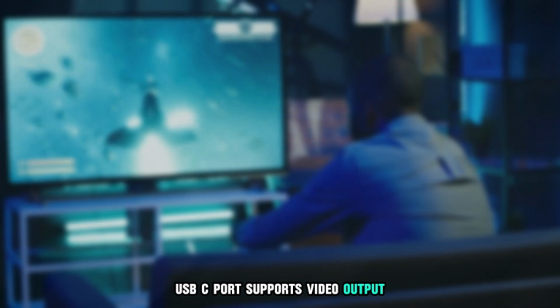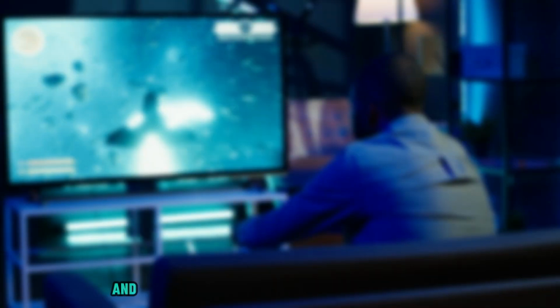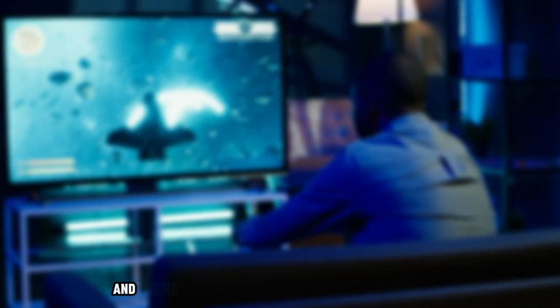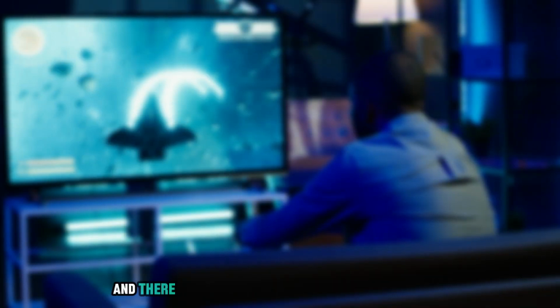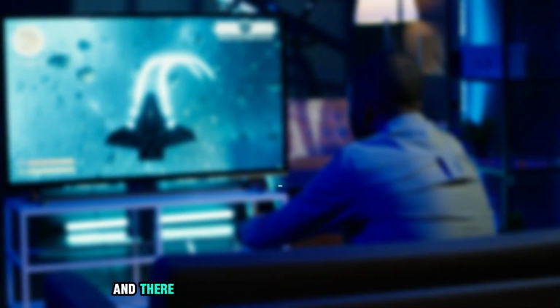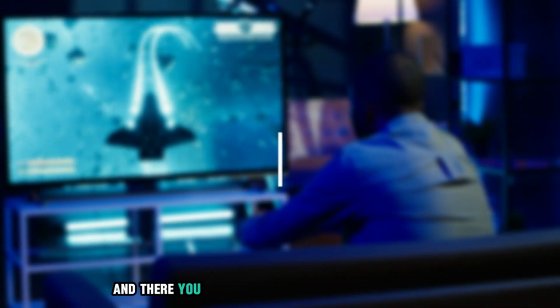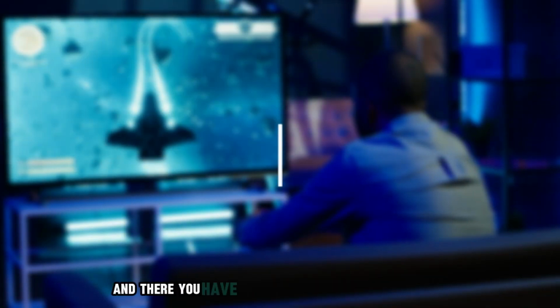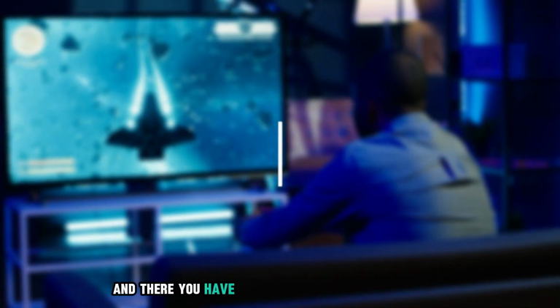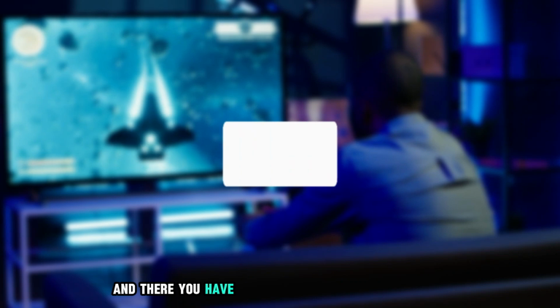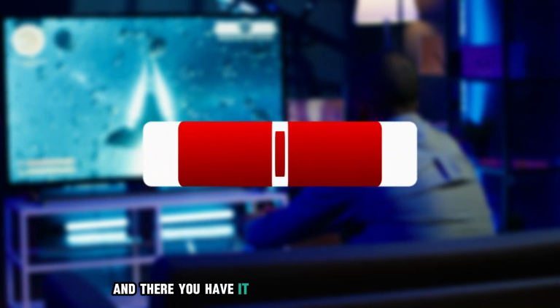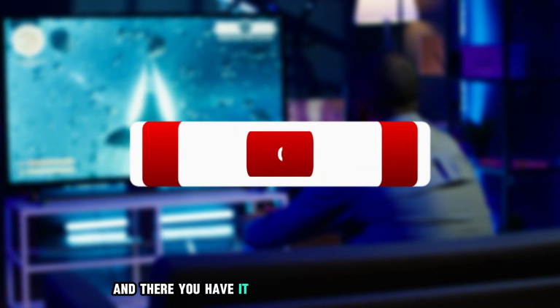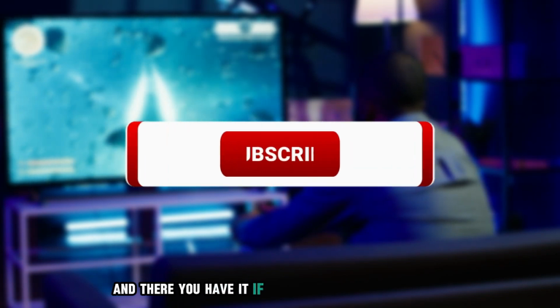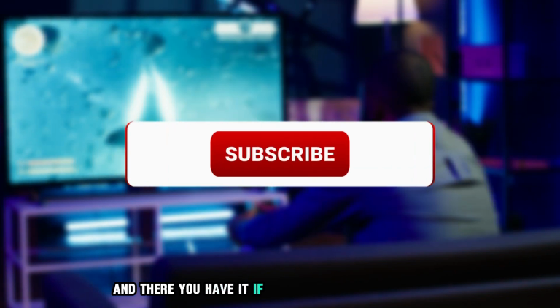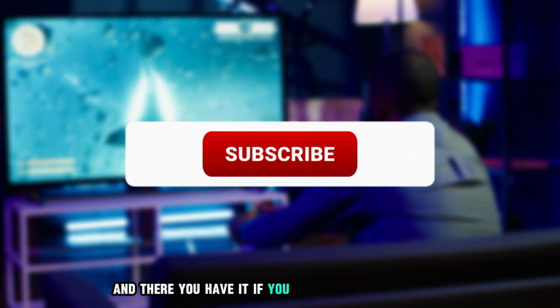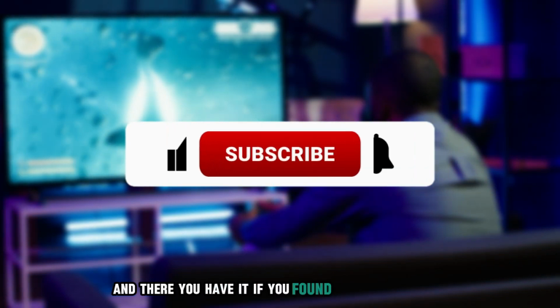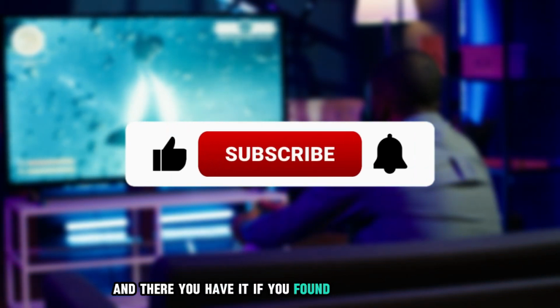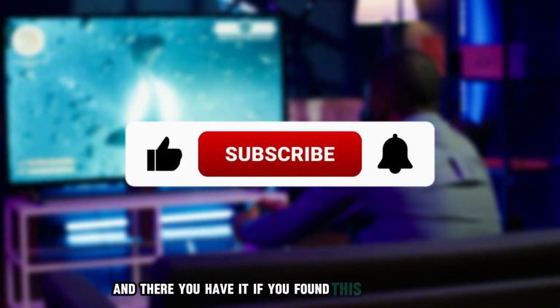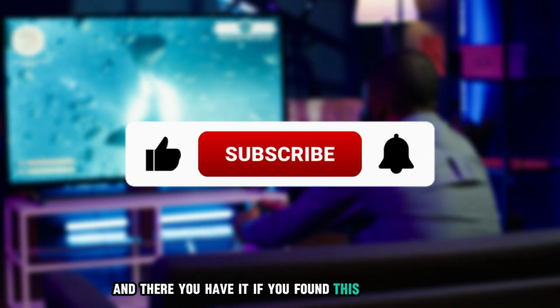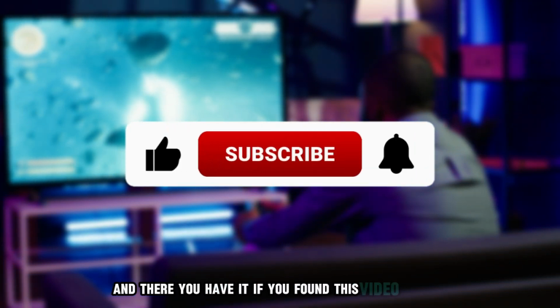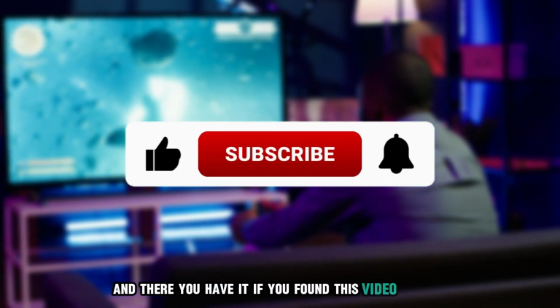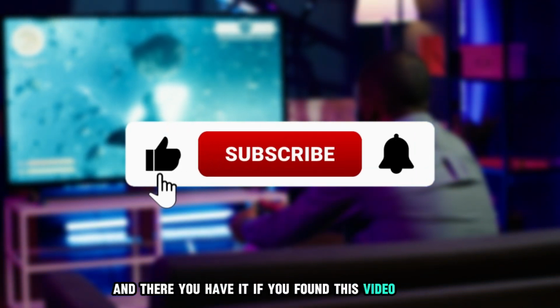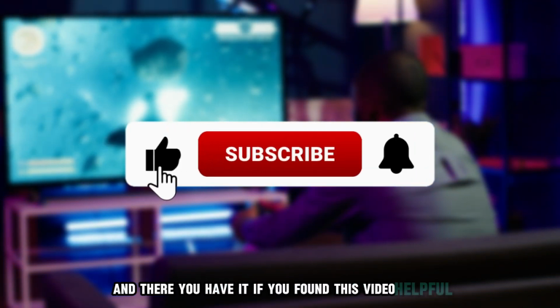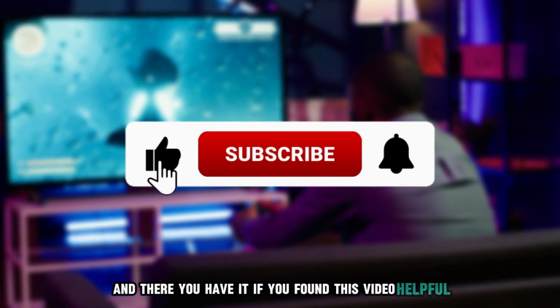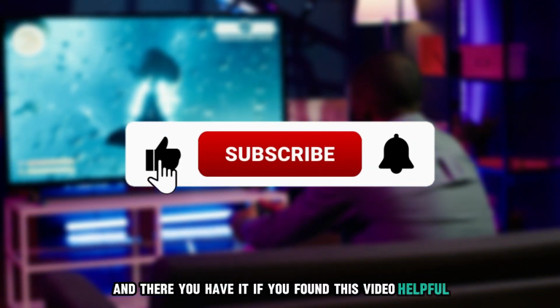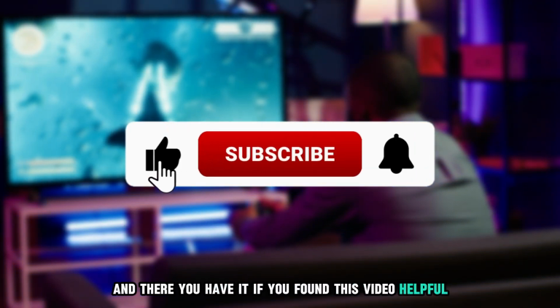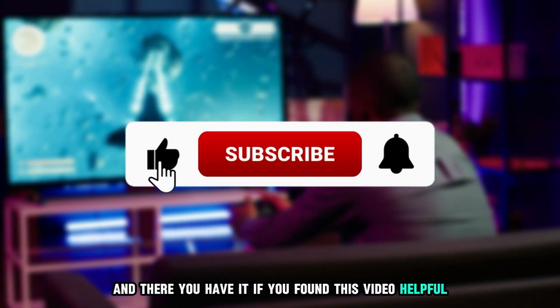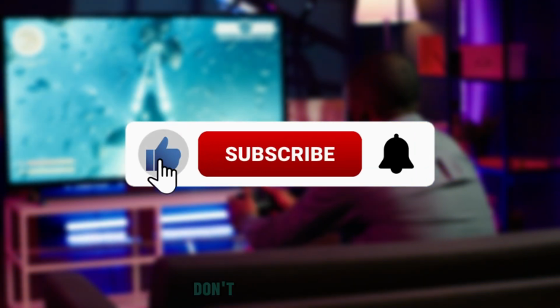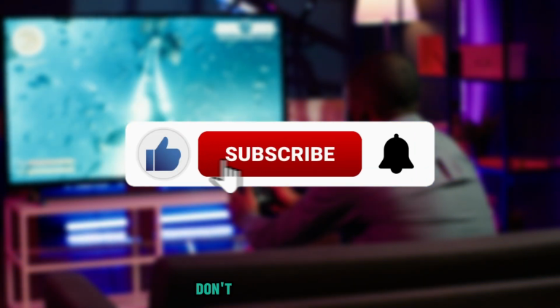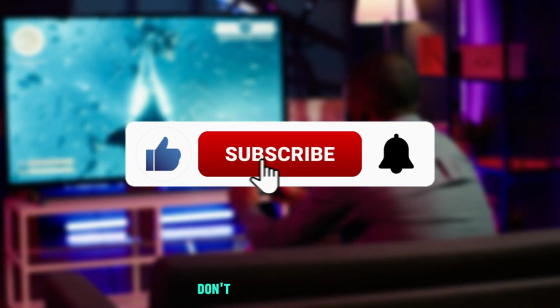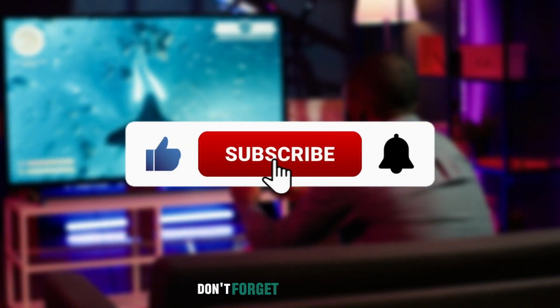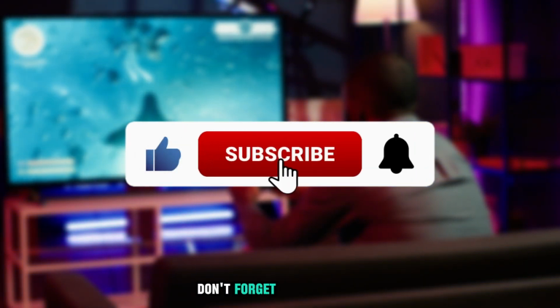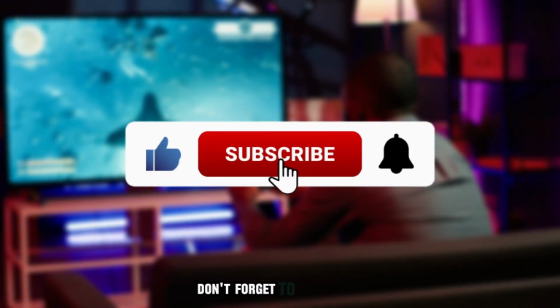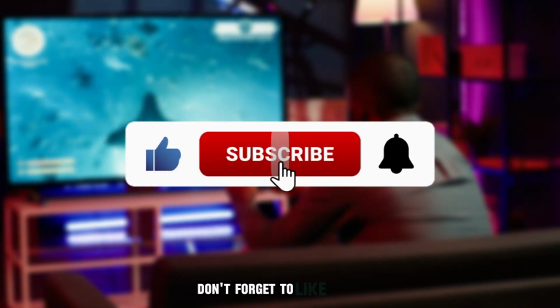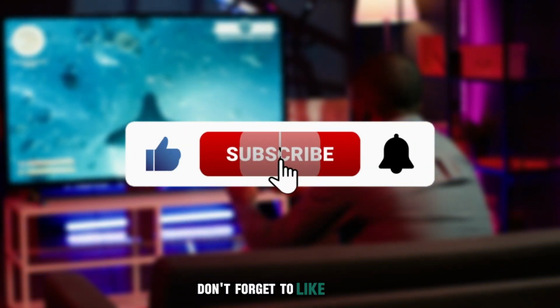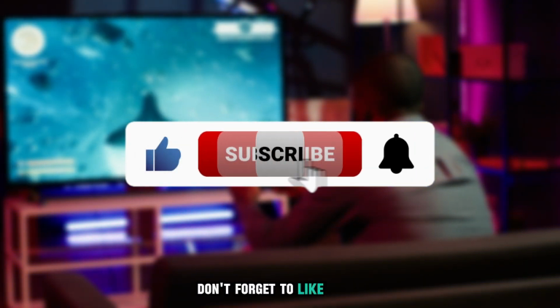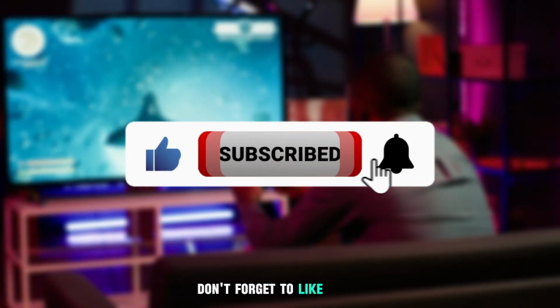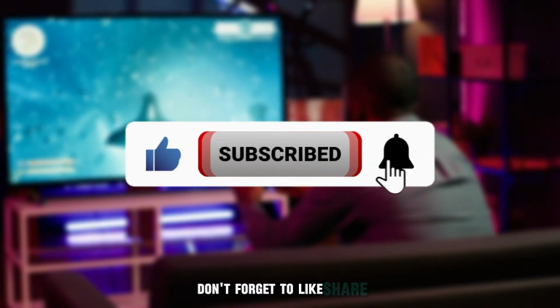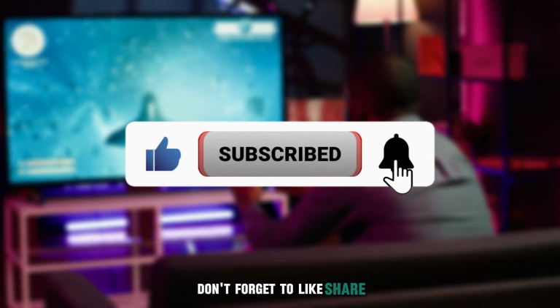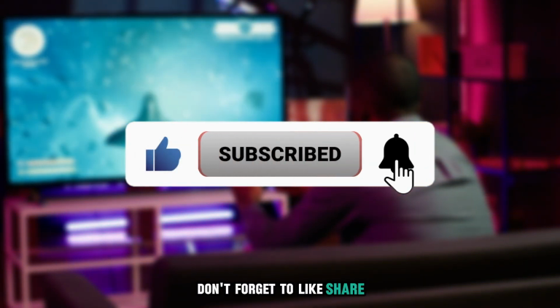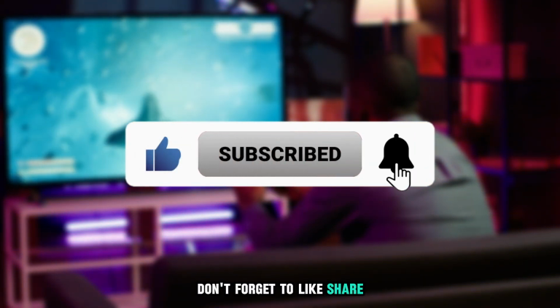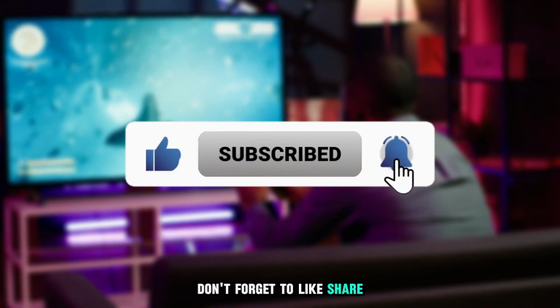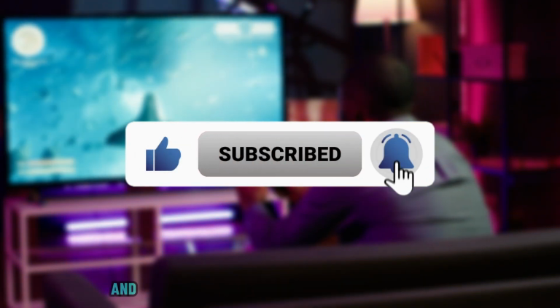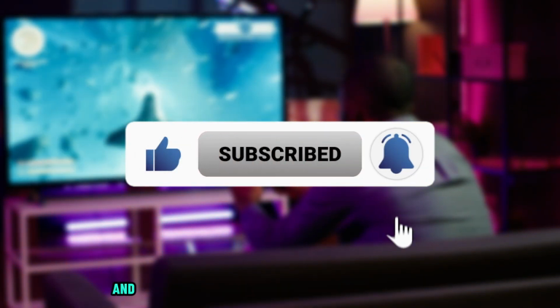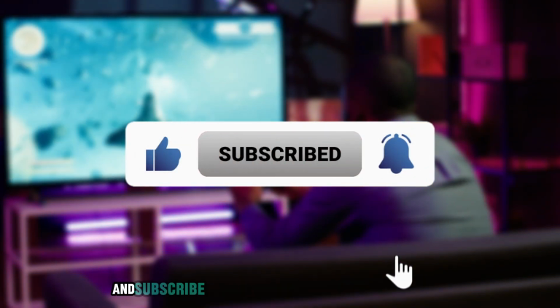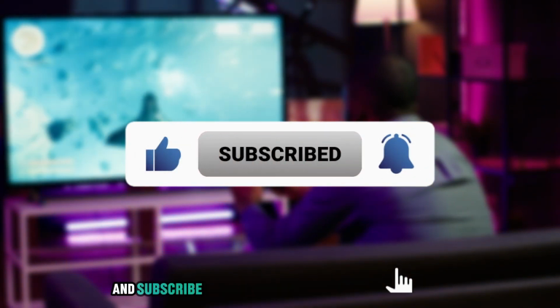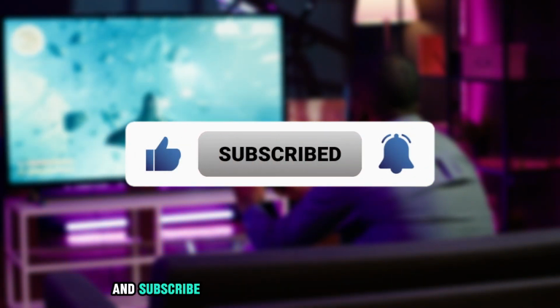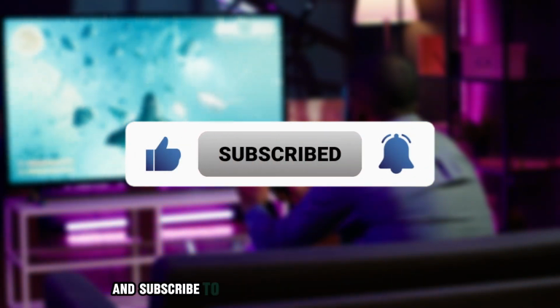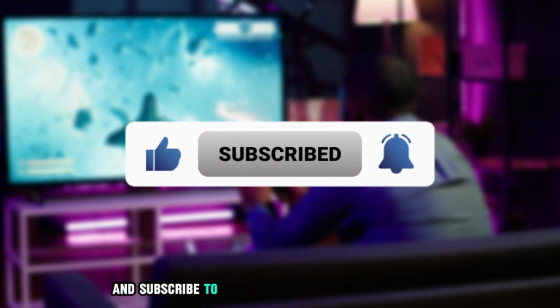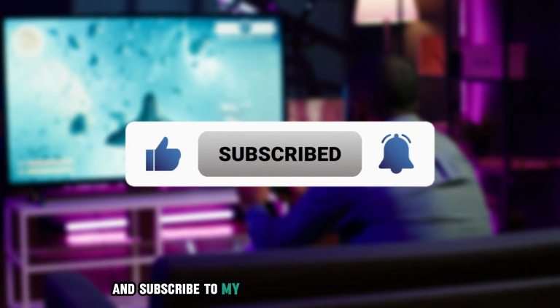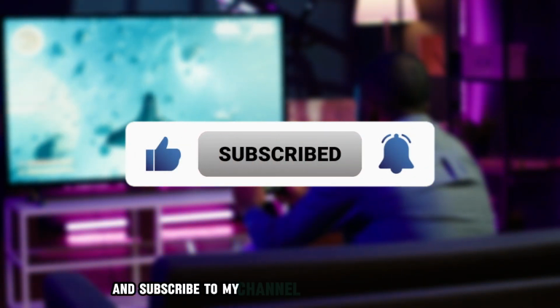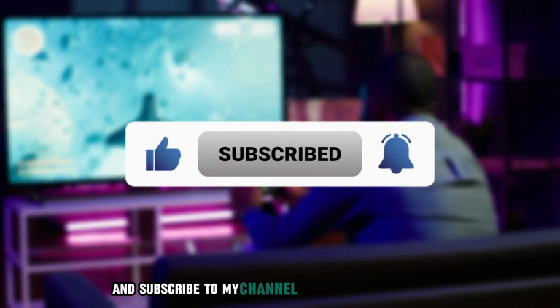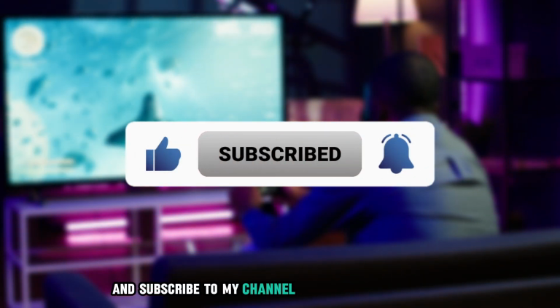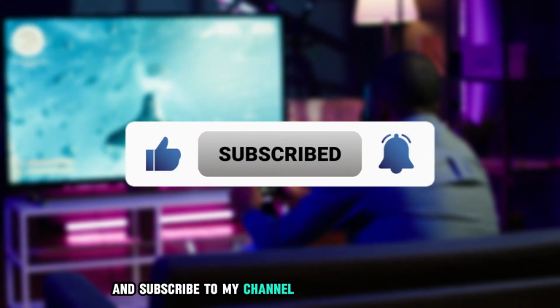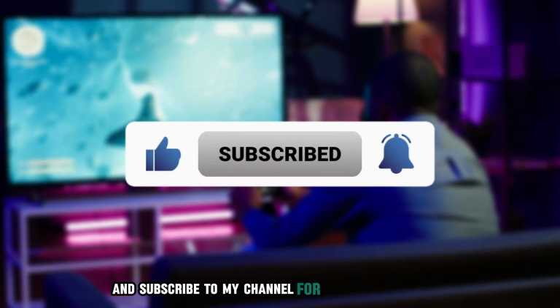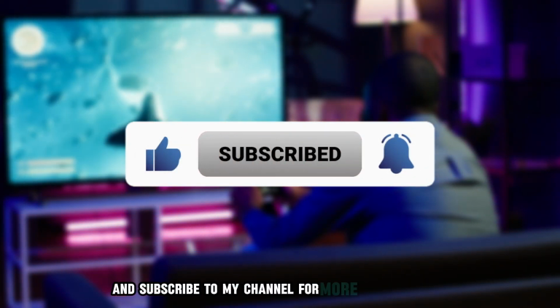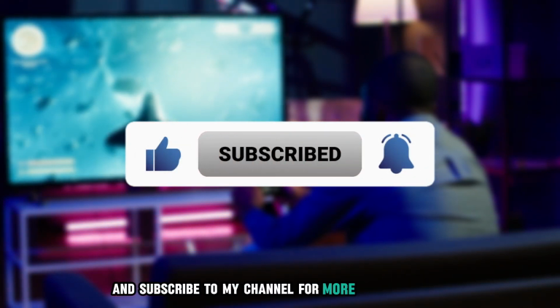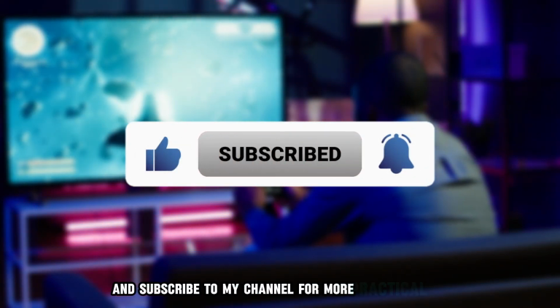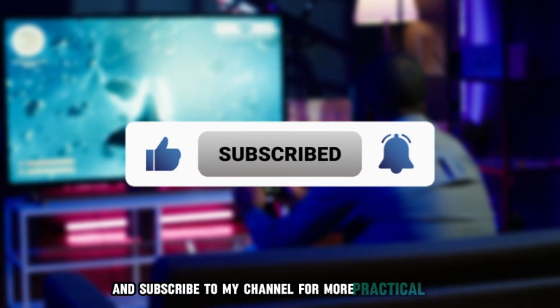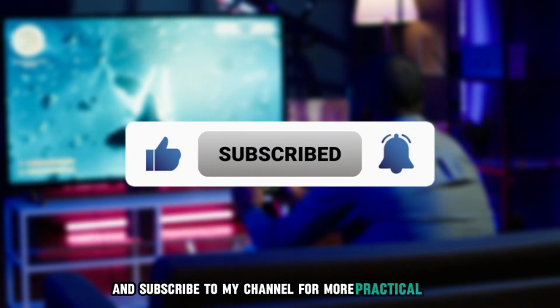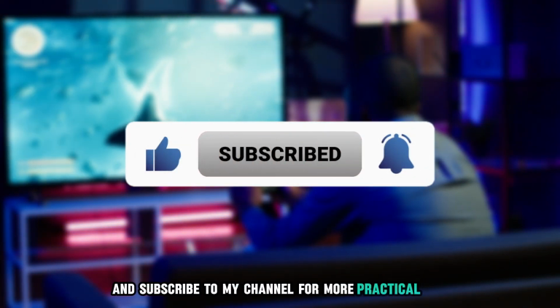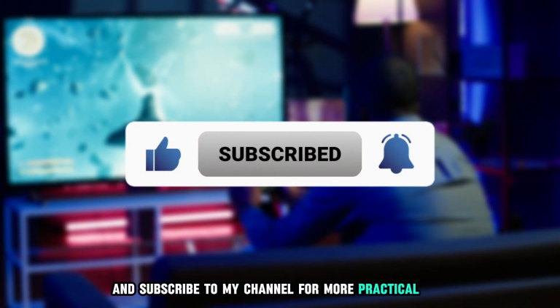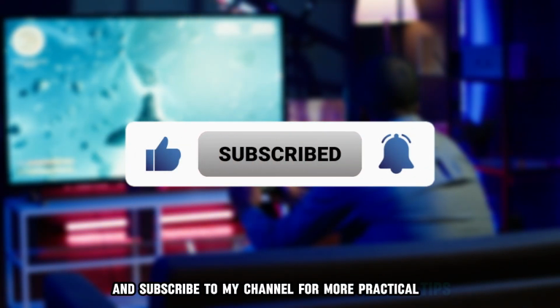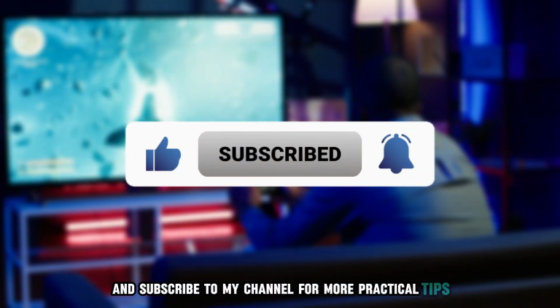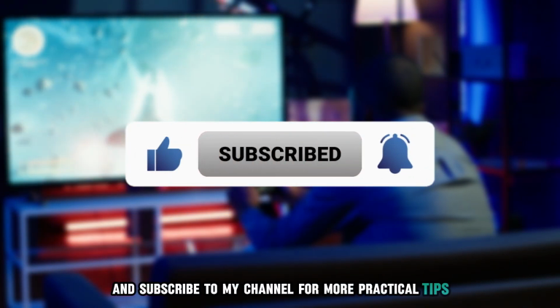And there you have it. If you found this video helpful, don't forget to like, share, and subscribe to my channel for more practical tips.